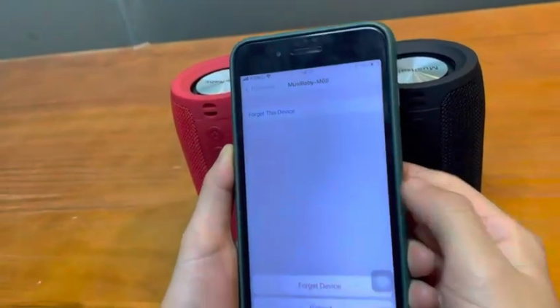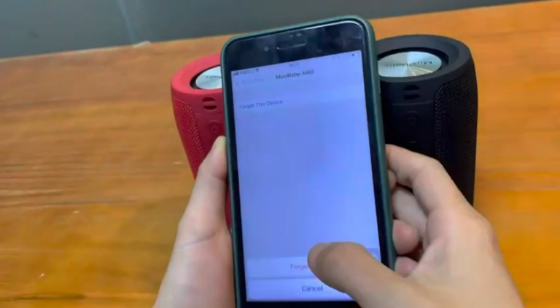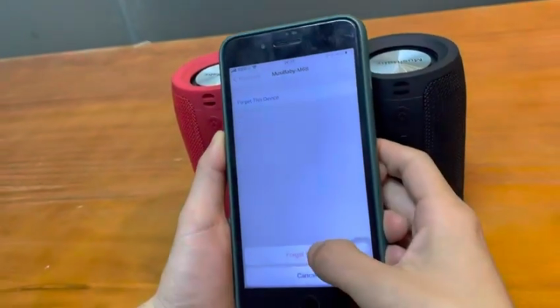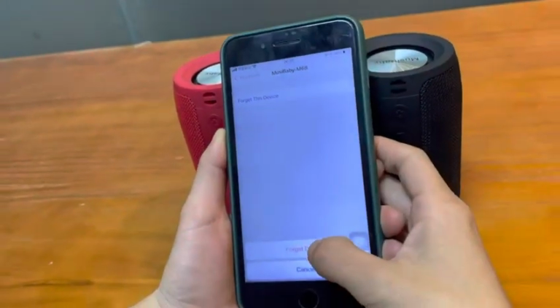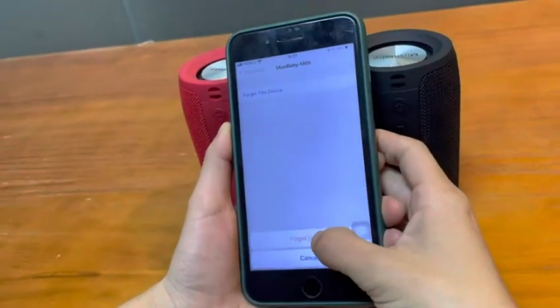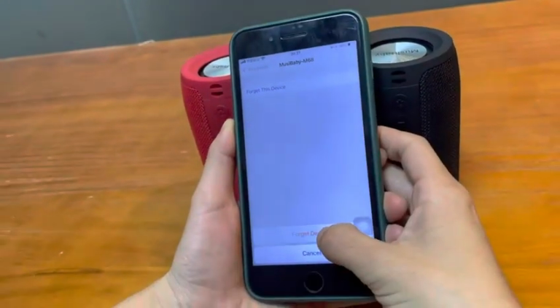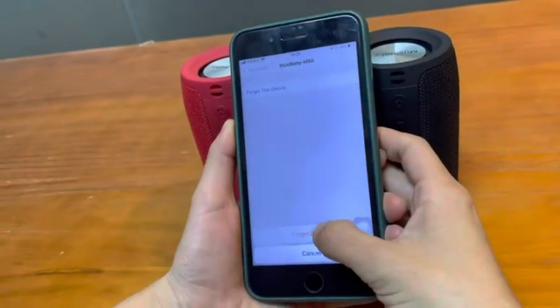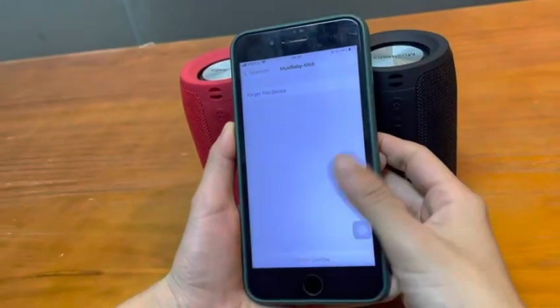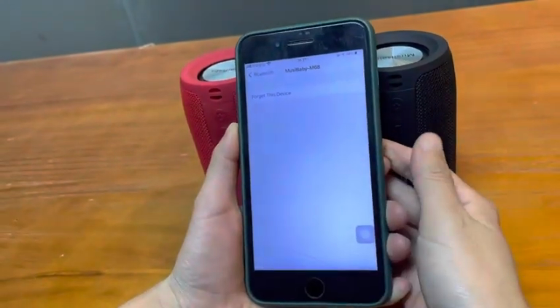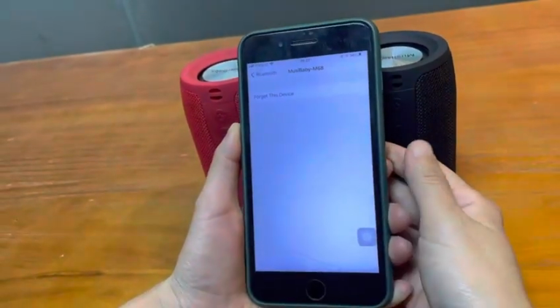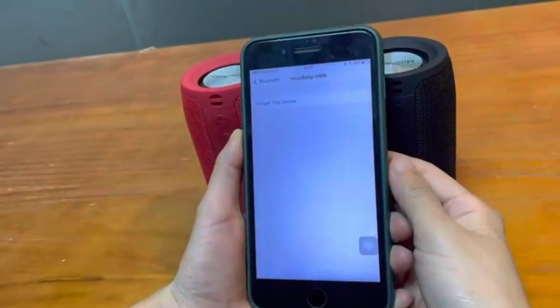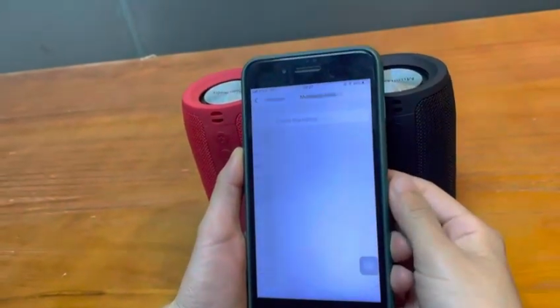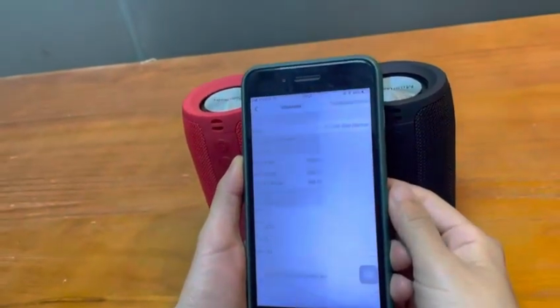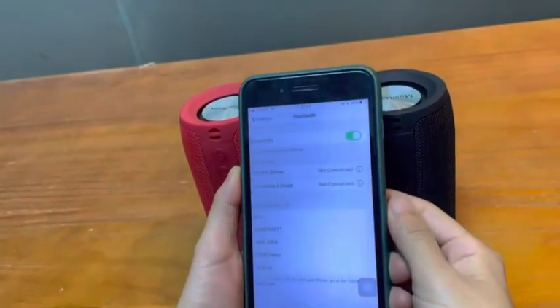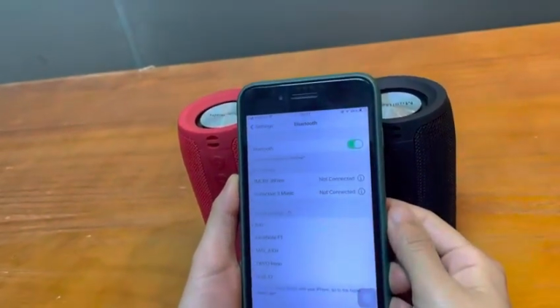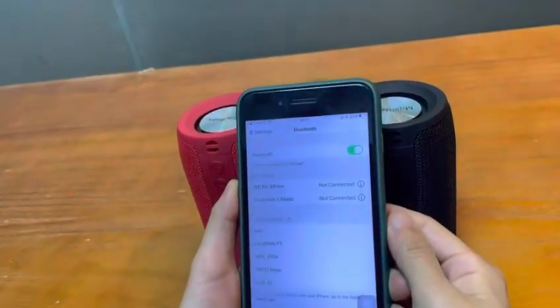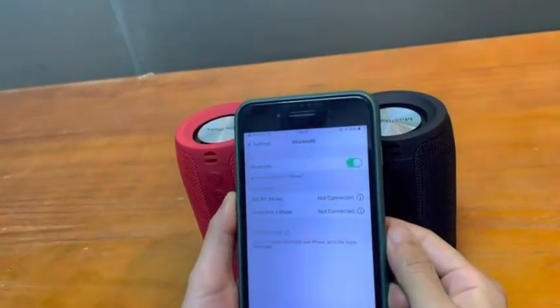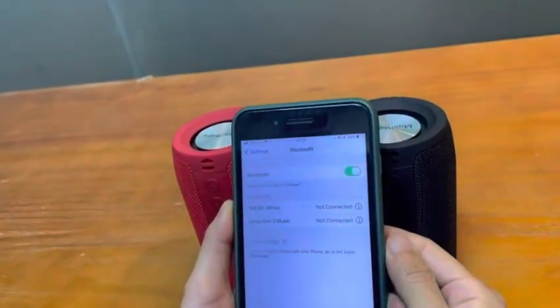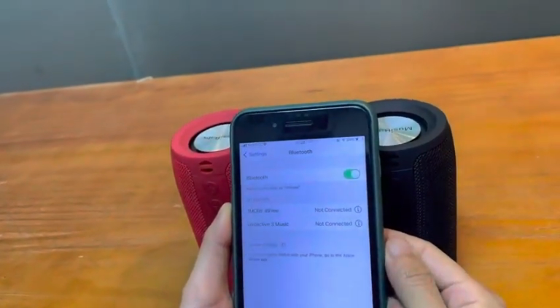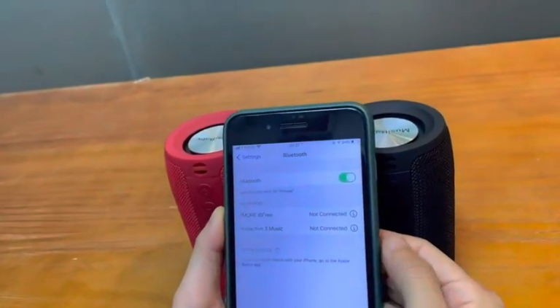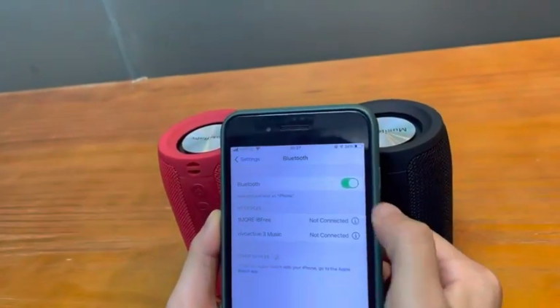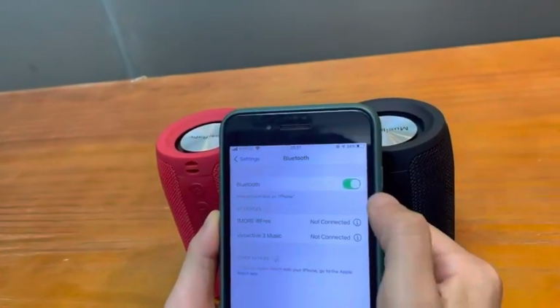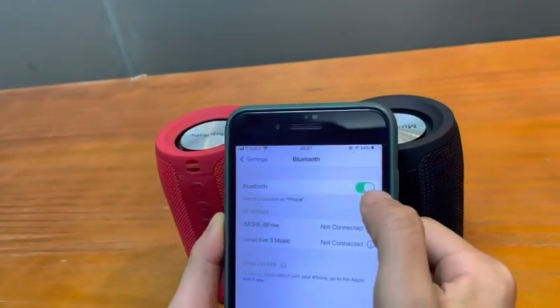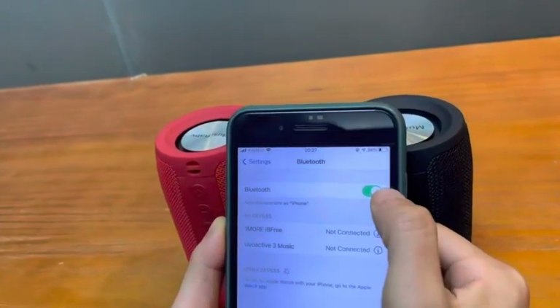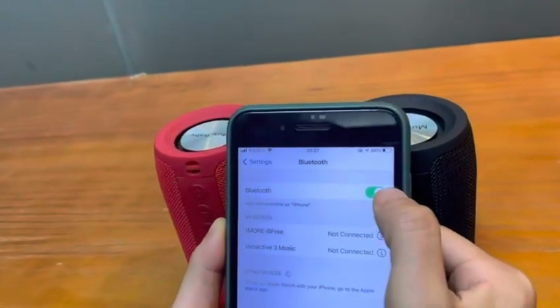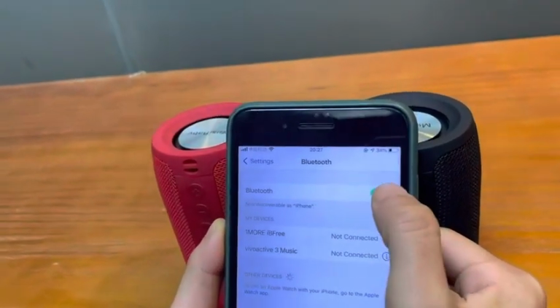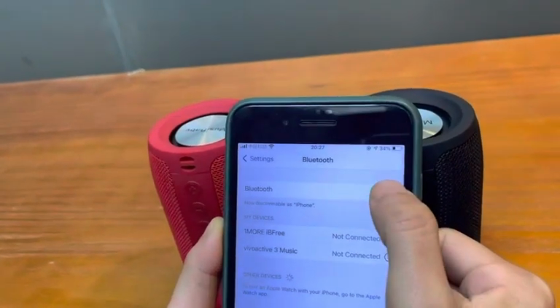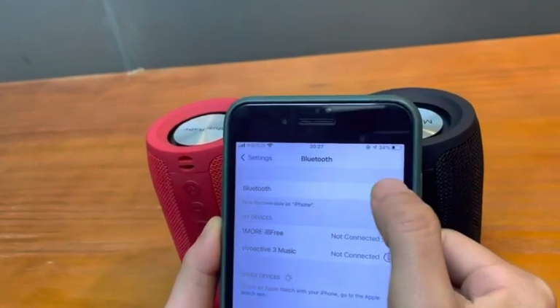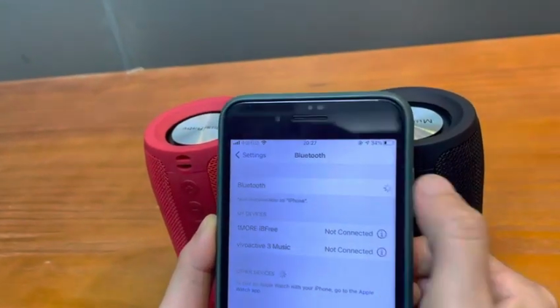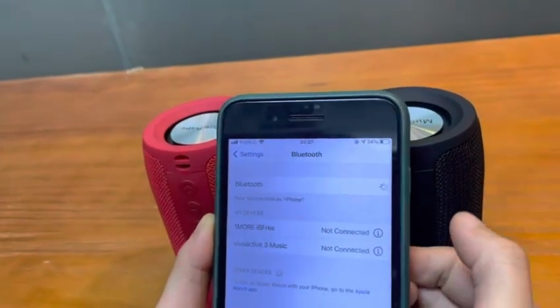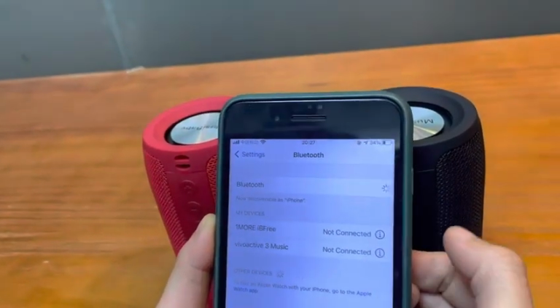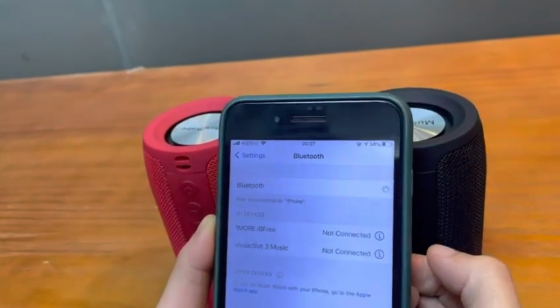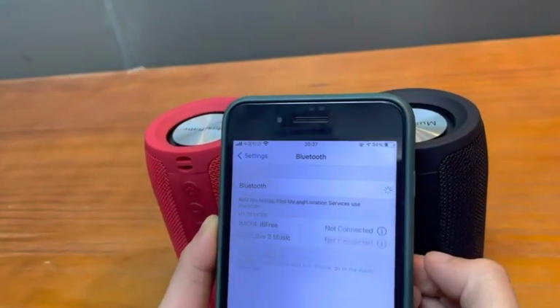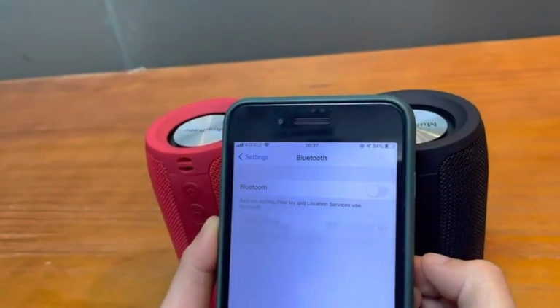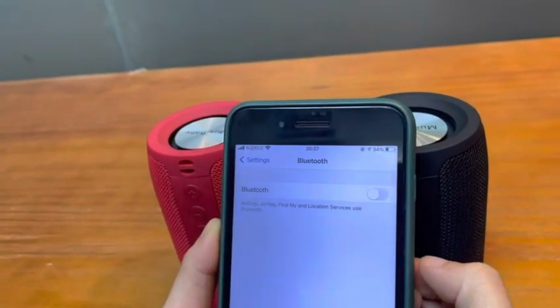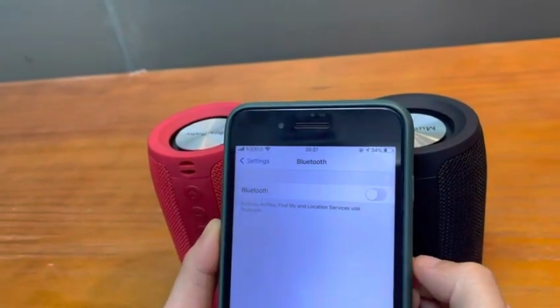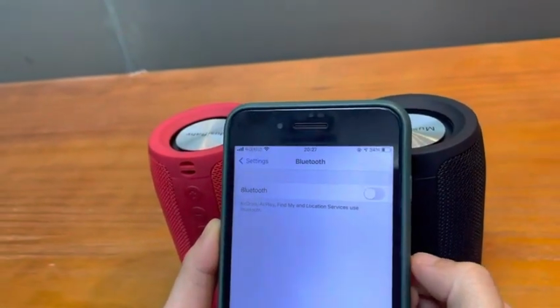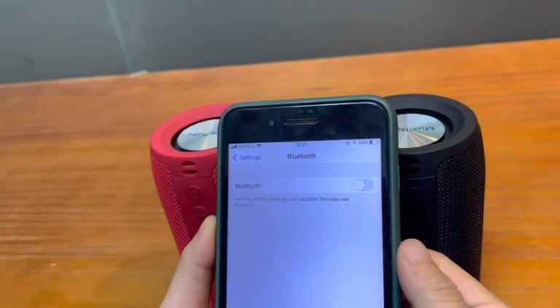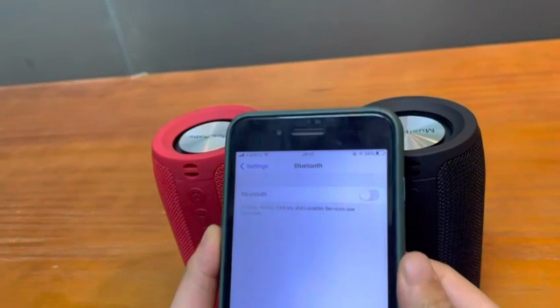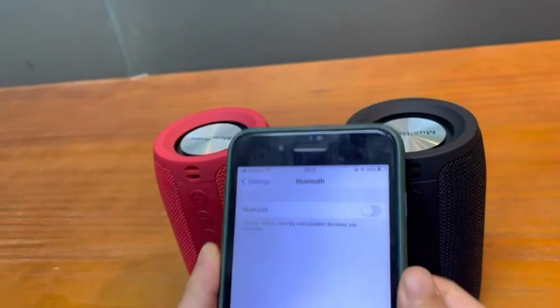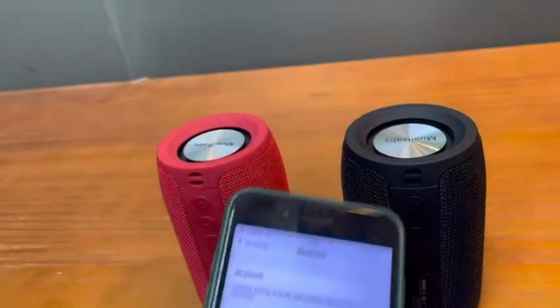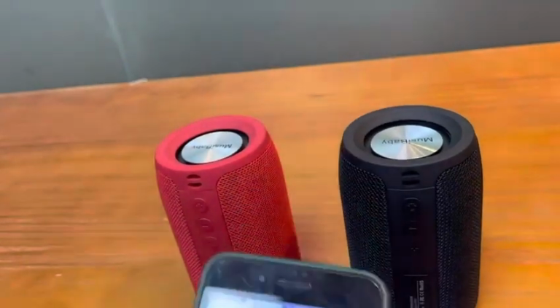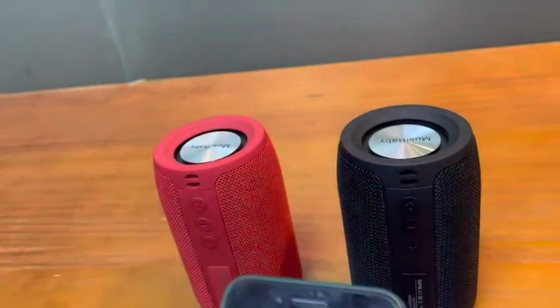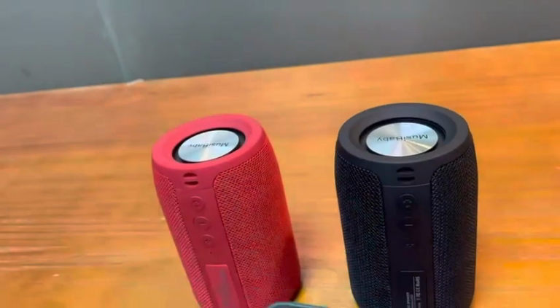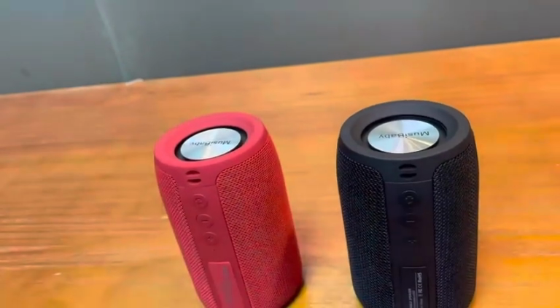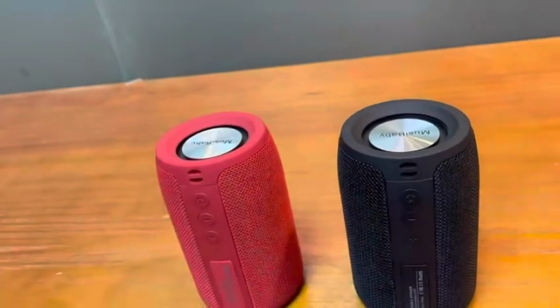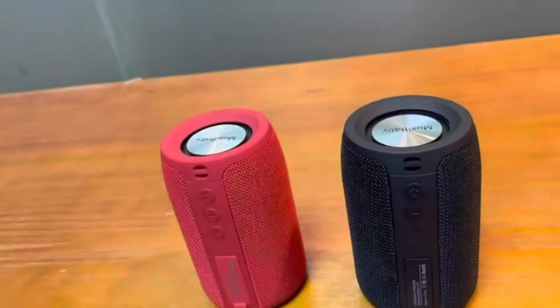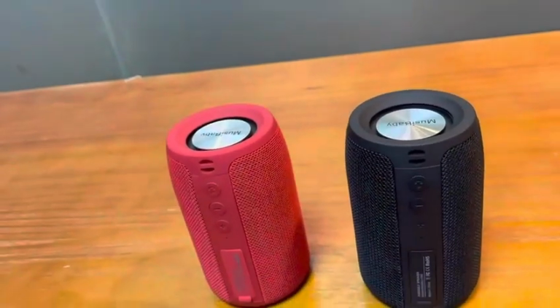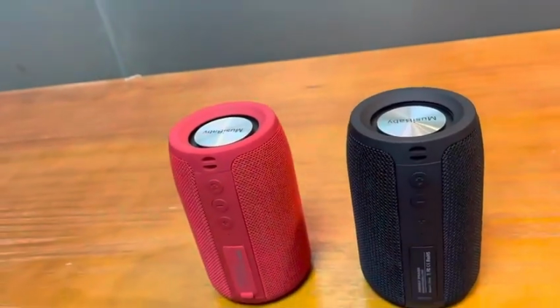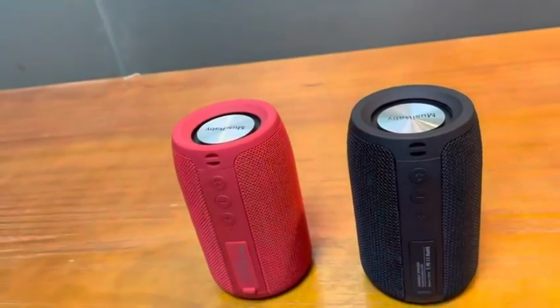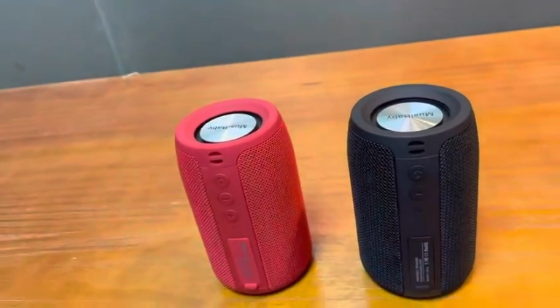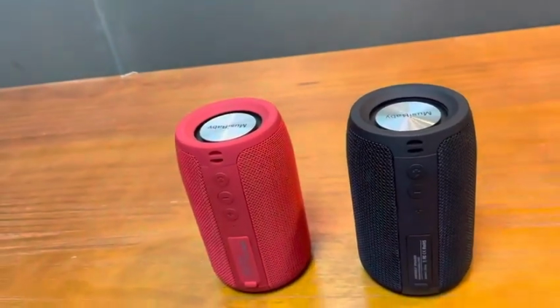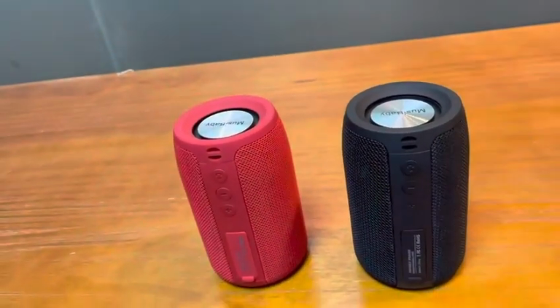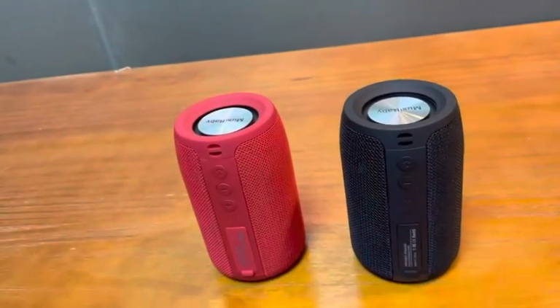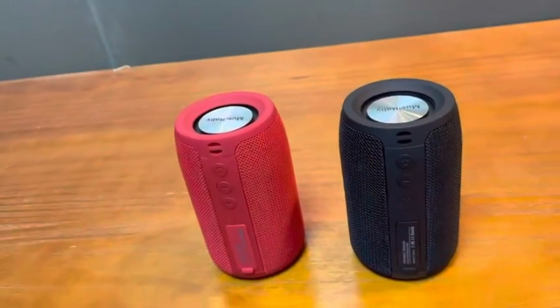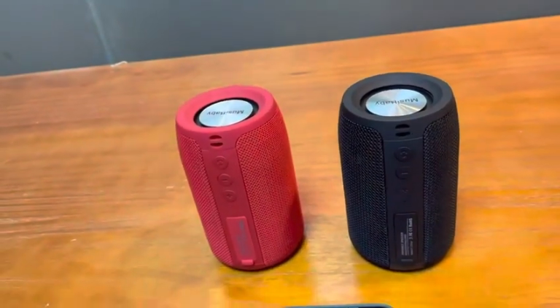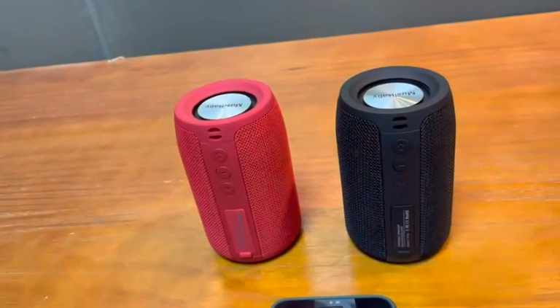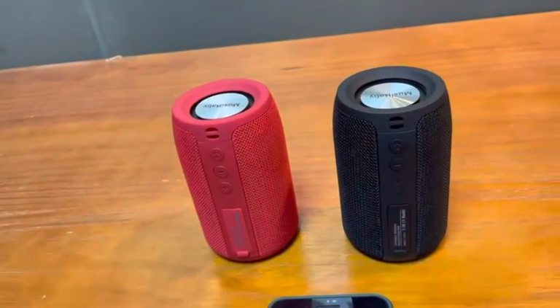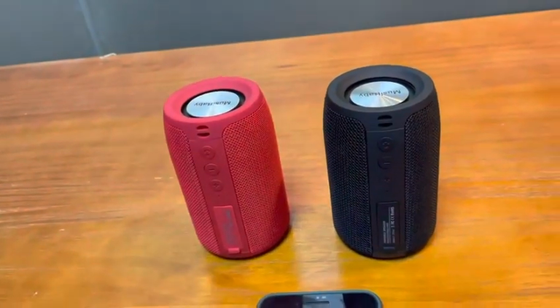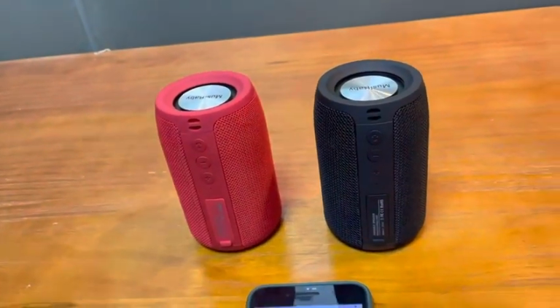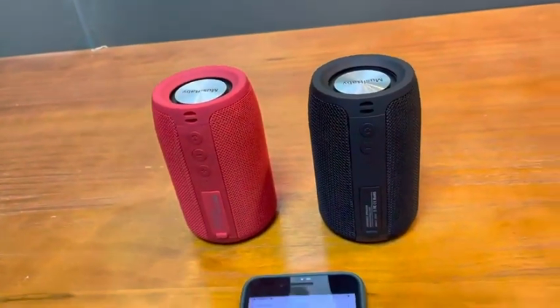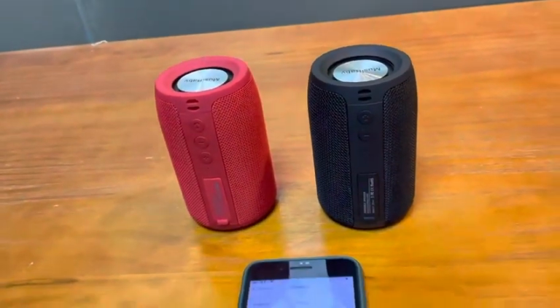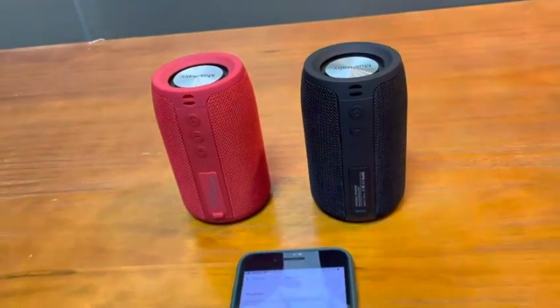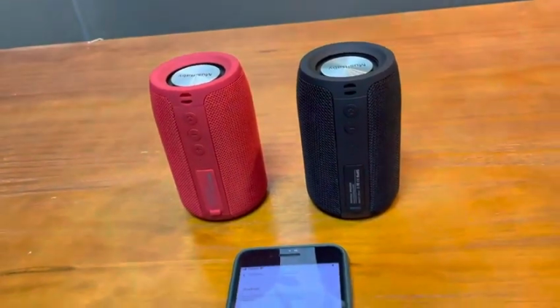Step 2: Make sure to turn off the Bluetooth function of your phone or Bluetooth device before turning on both of your speakers.